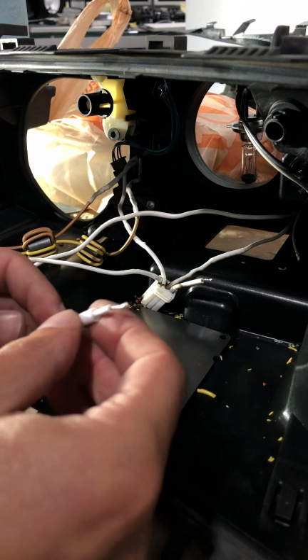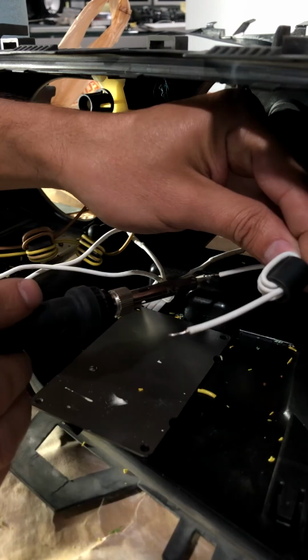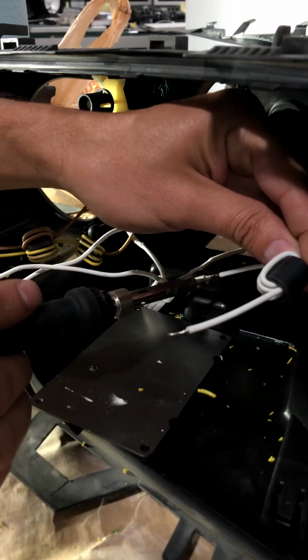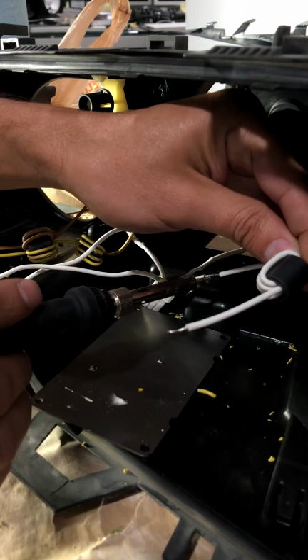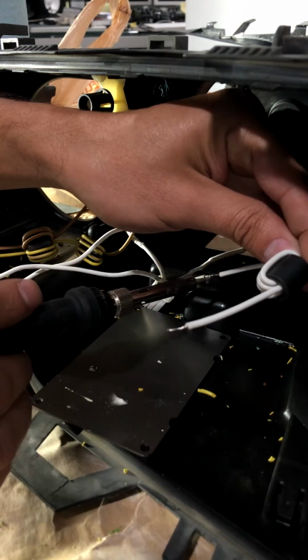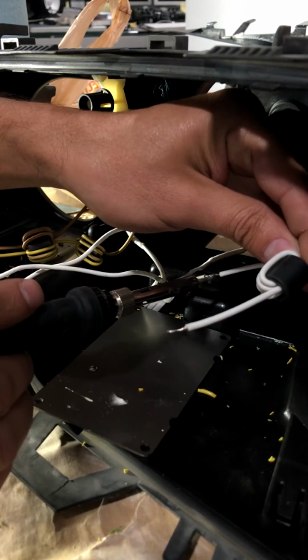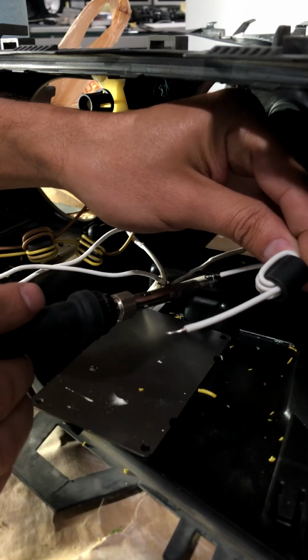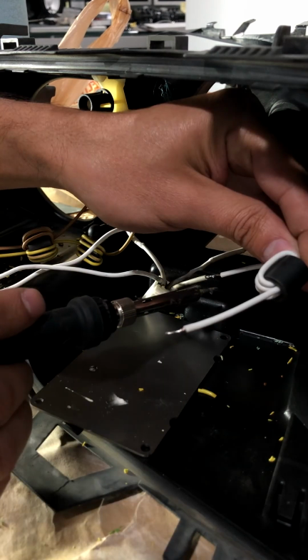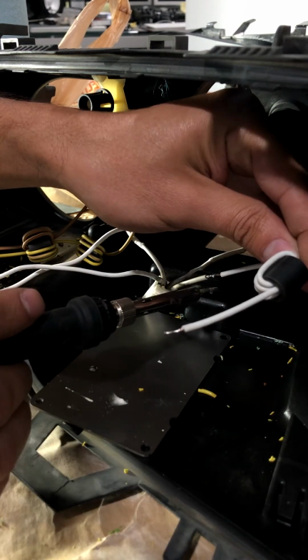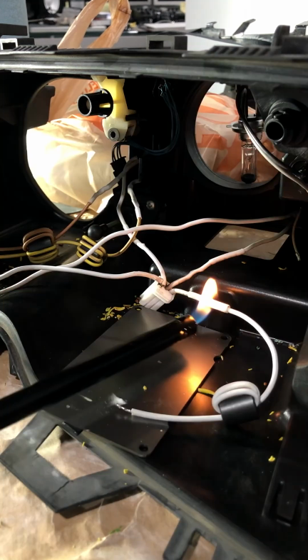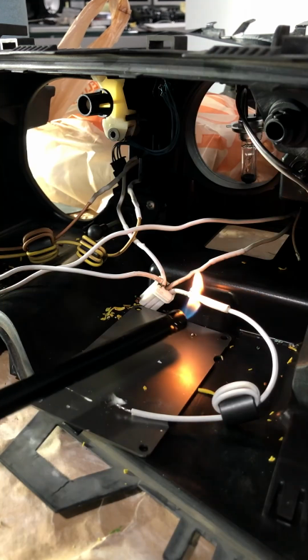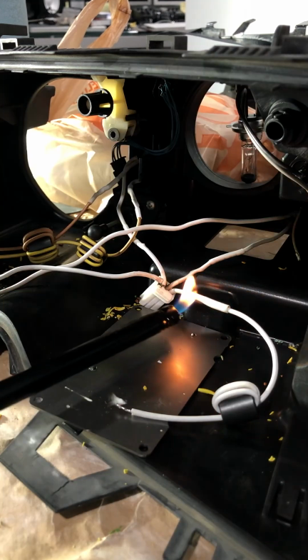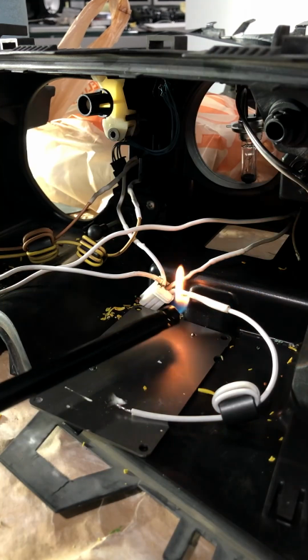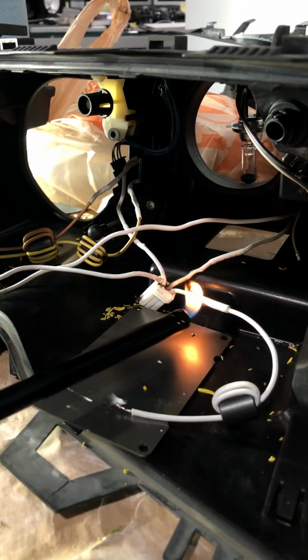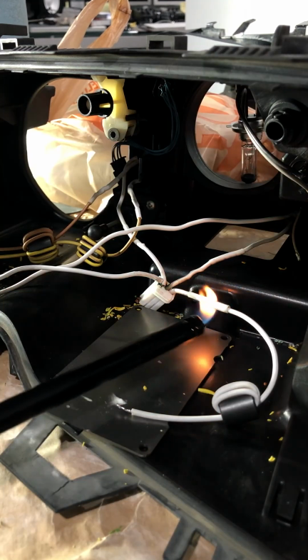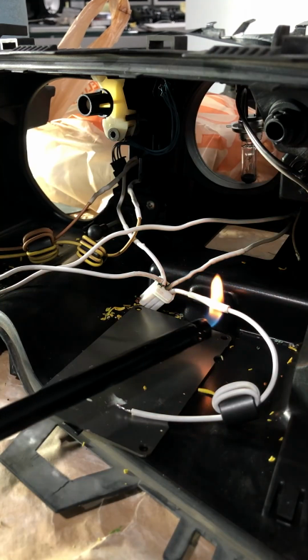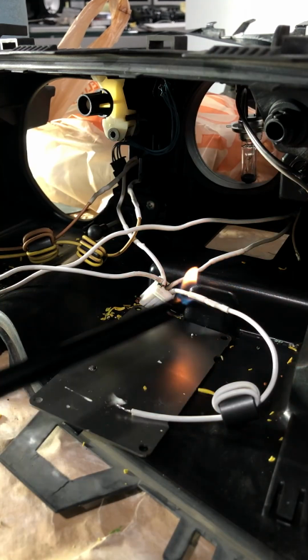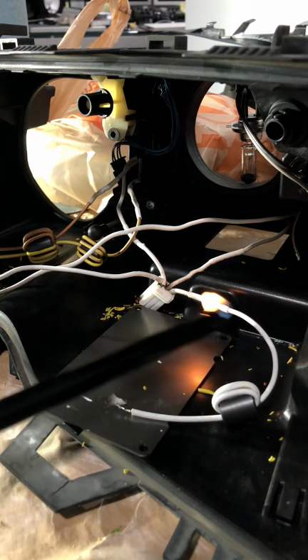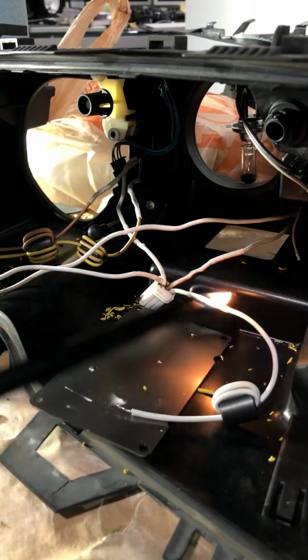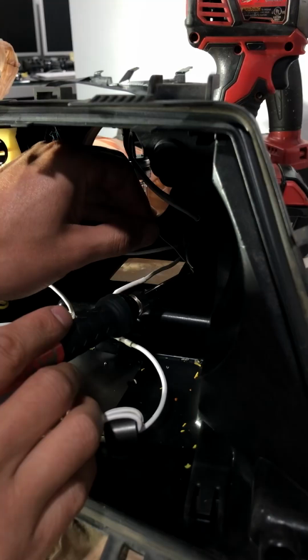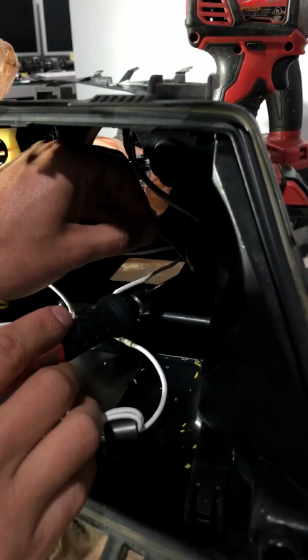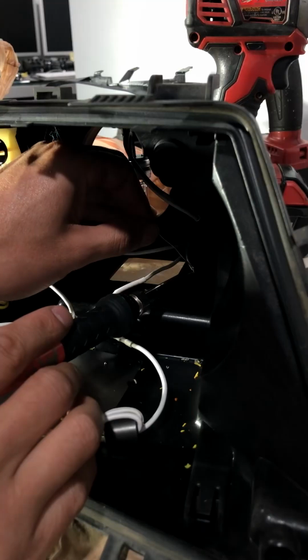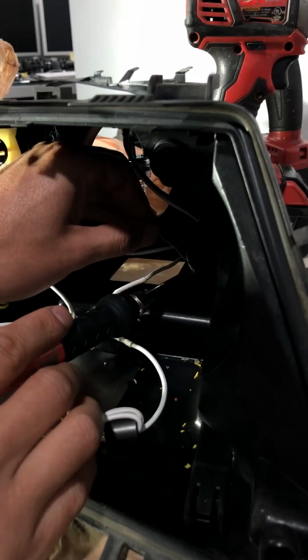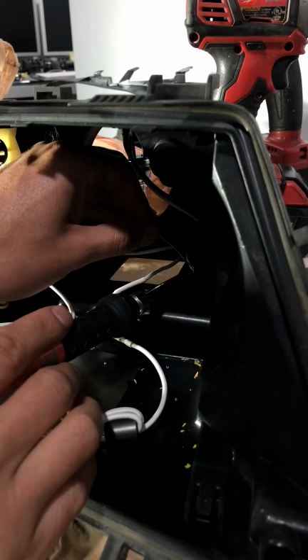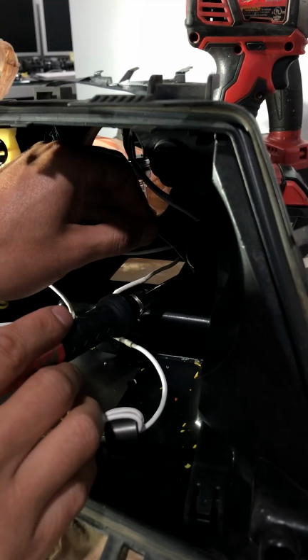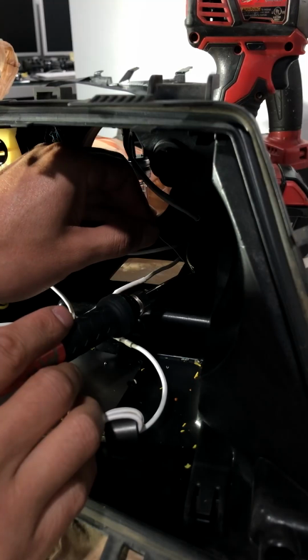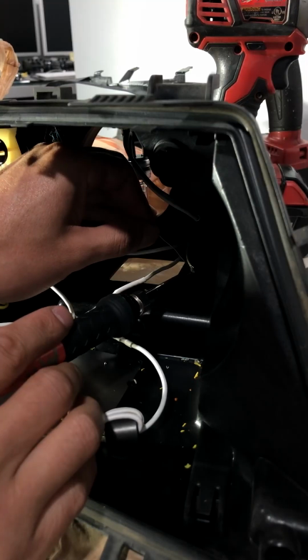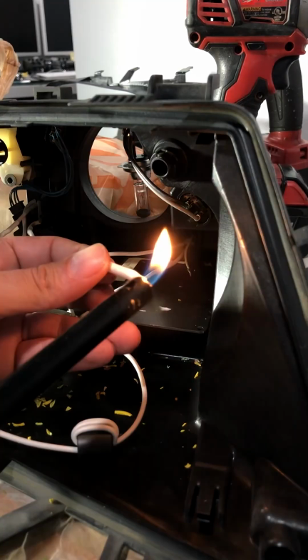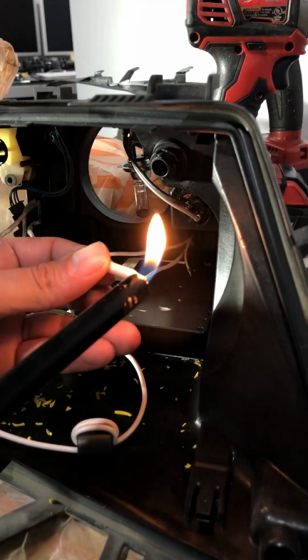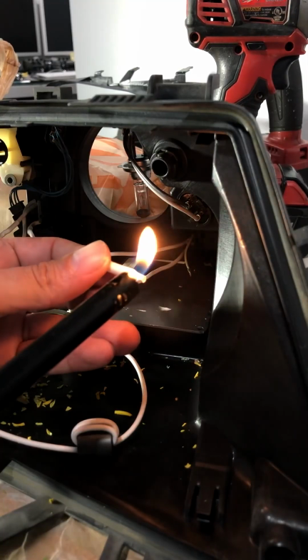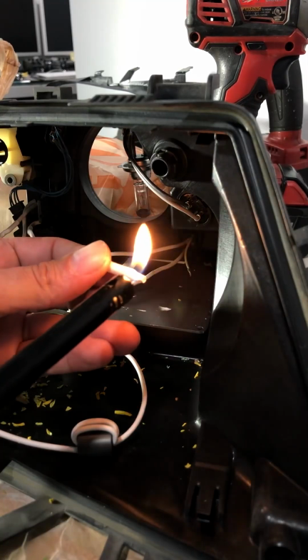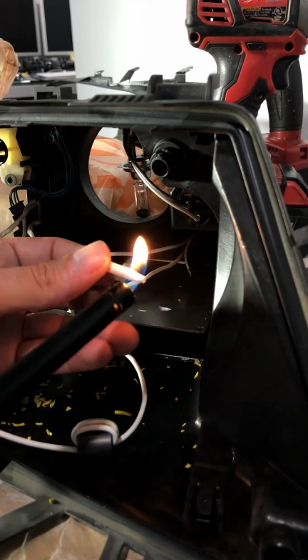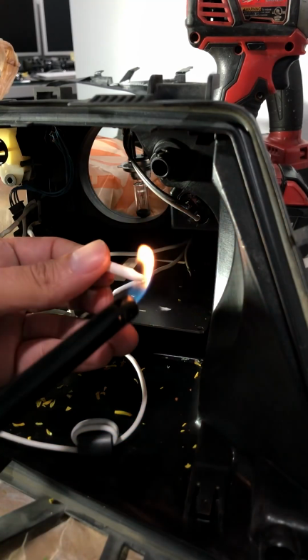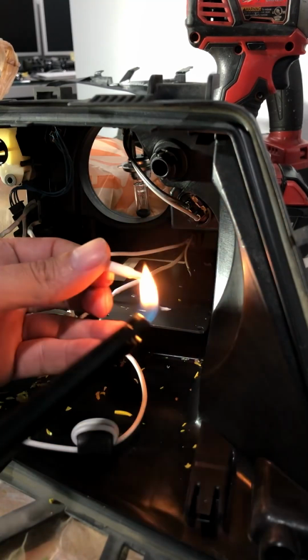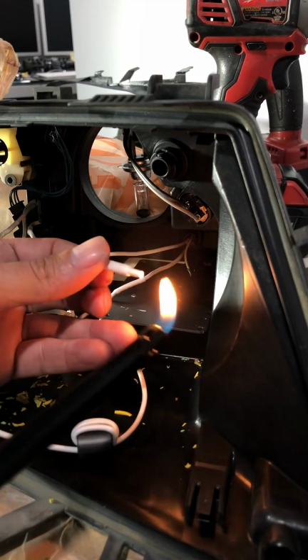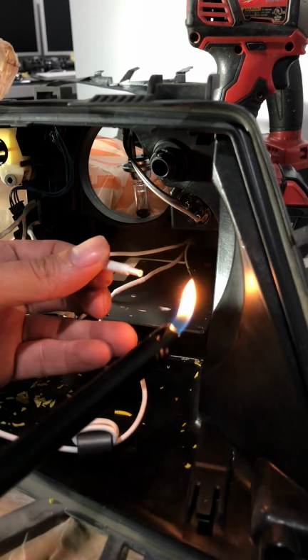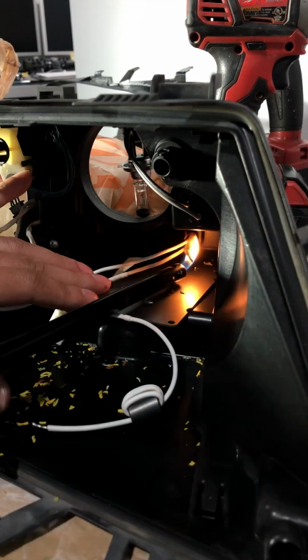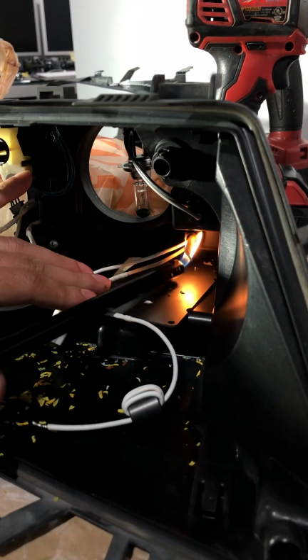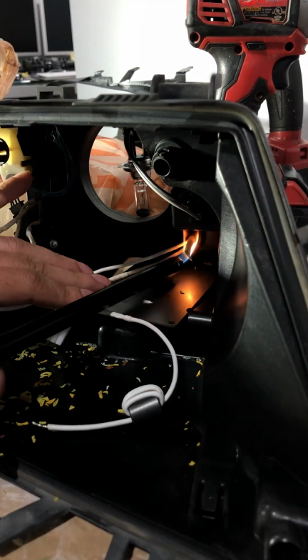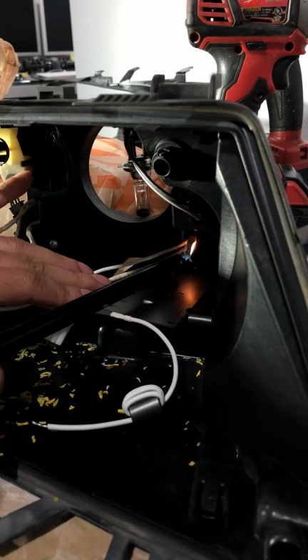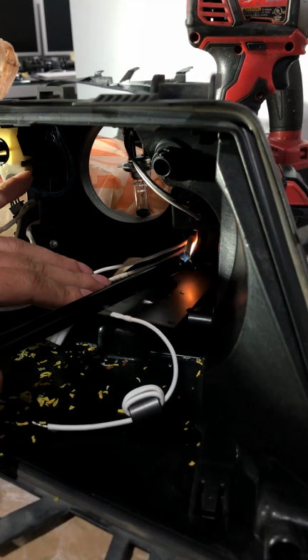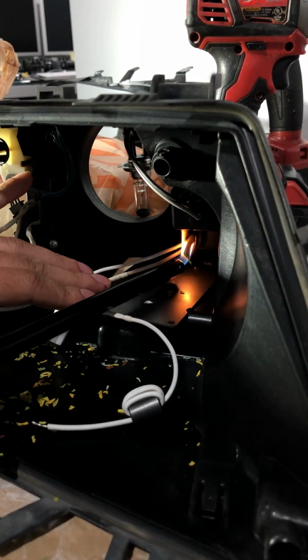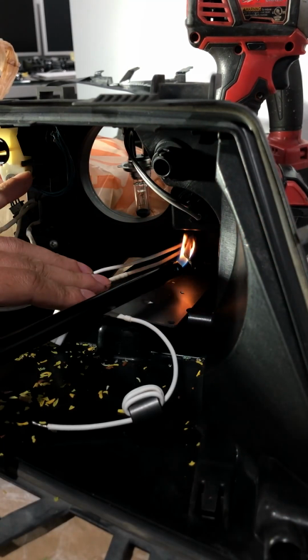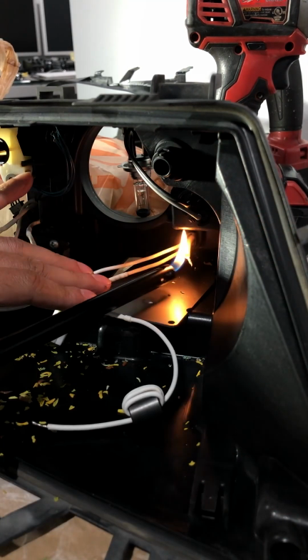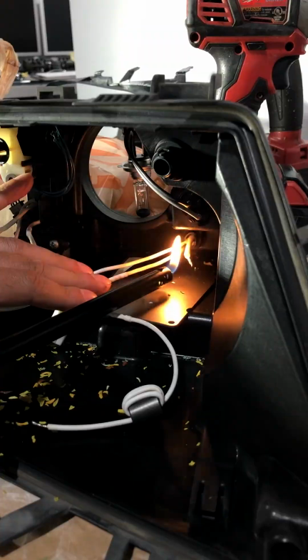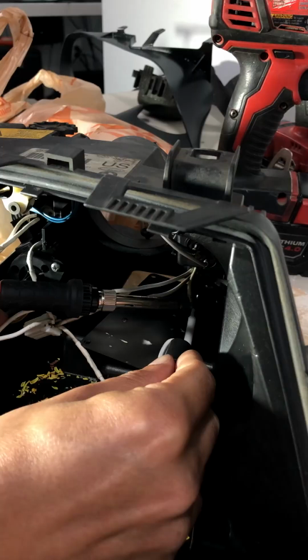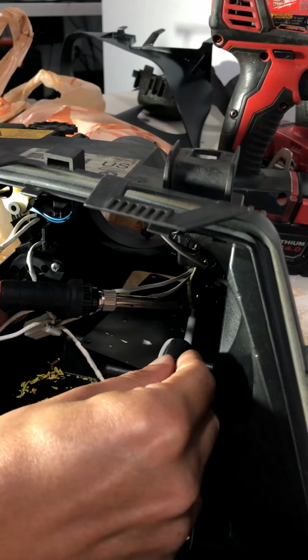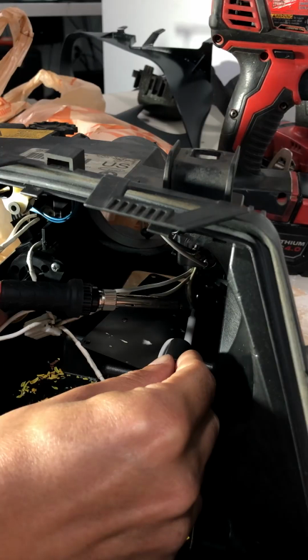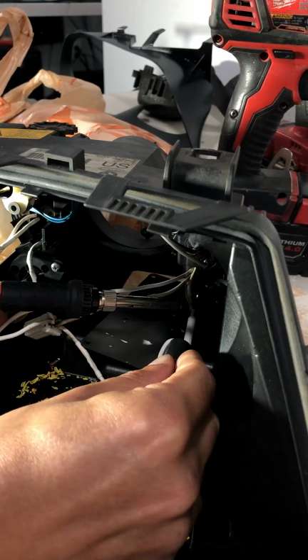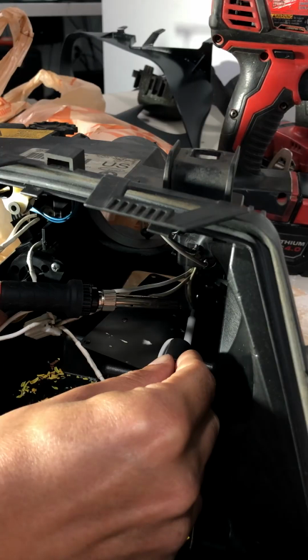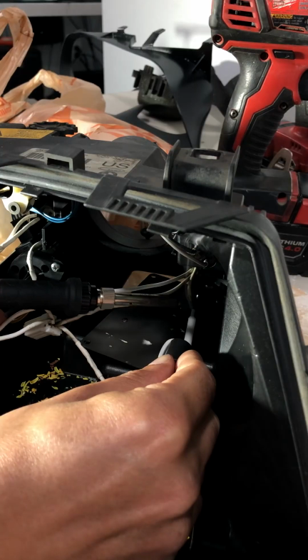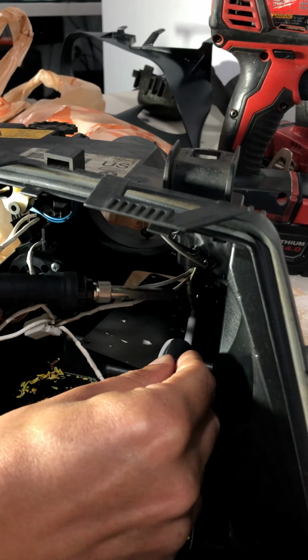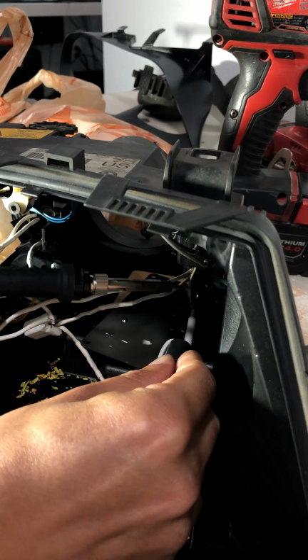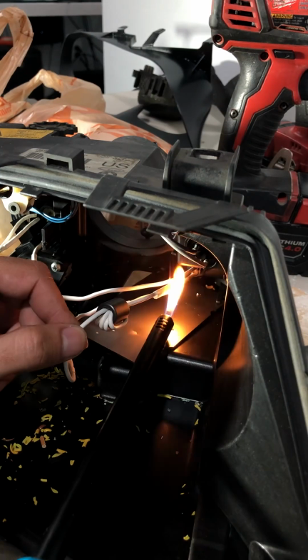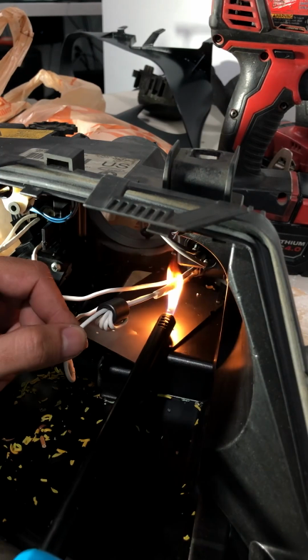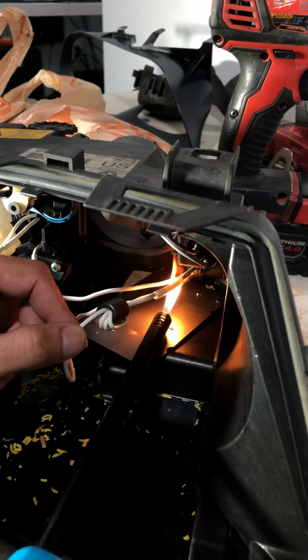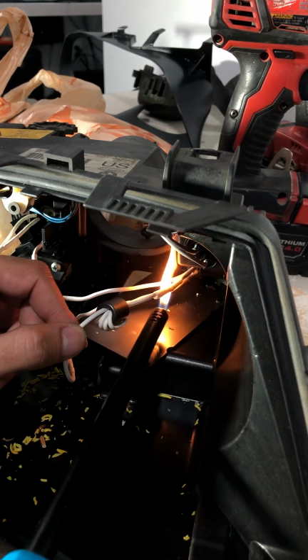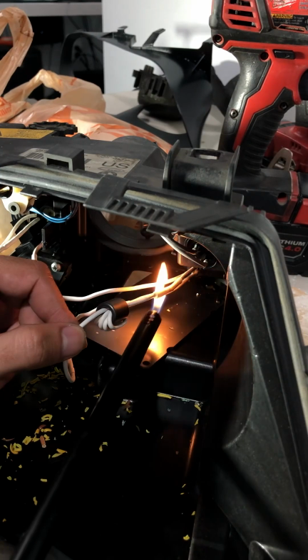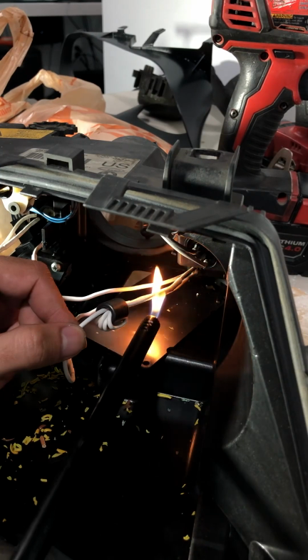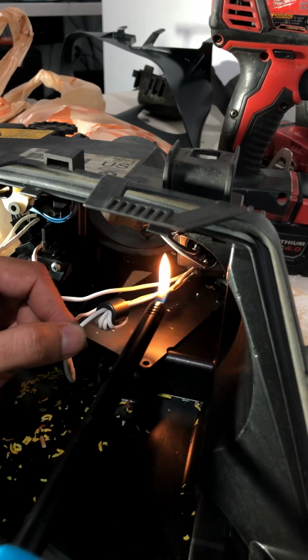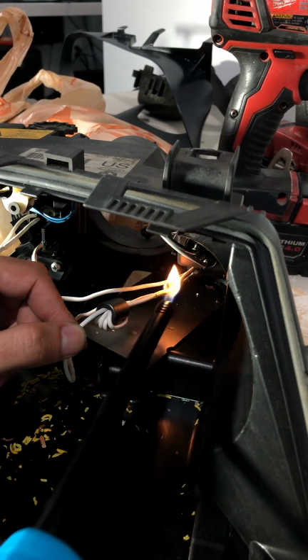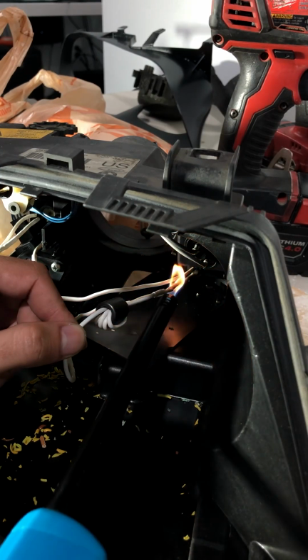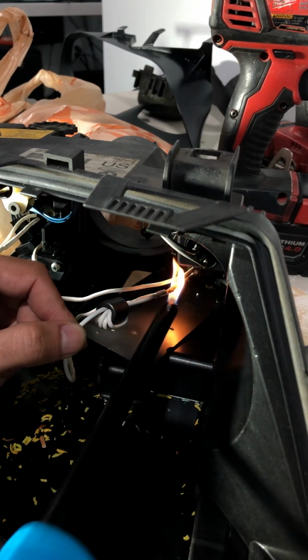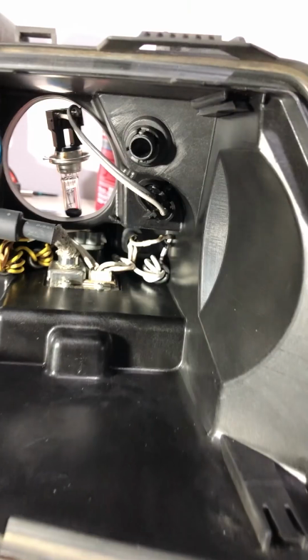I was pleased with the results, but if I were to do it again, I would probably use new wires instead of re-insulating the old ones with shrink tube.